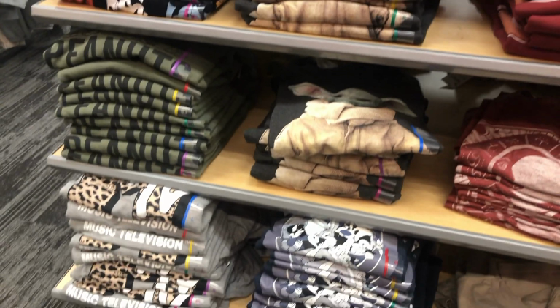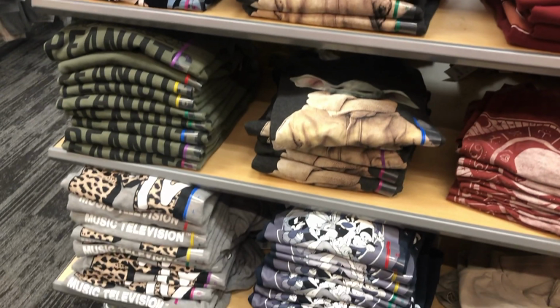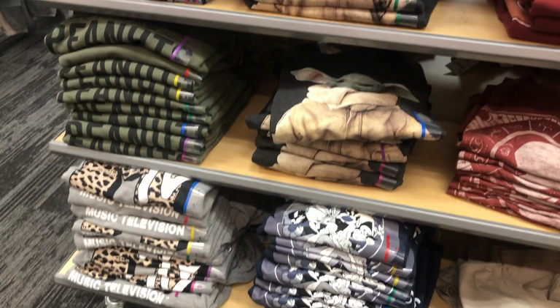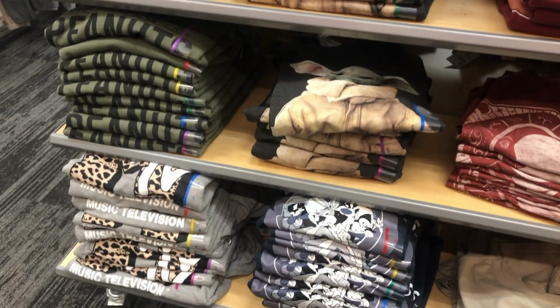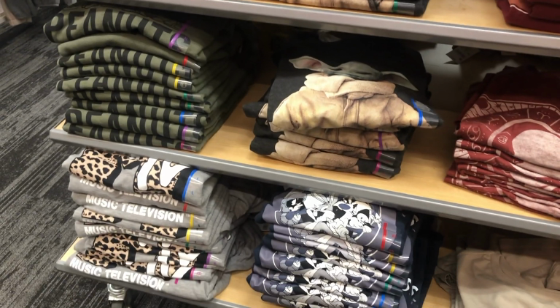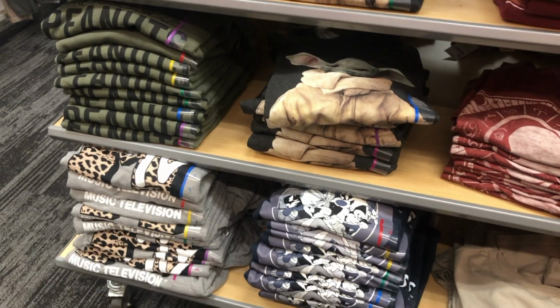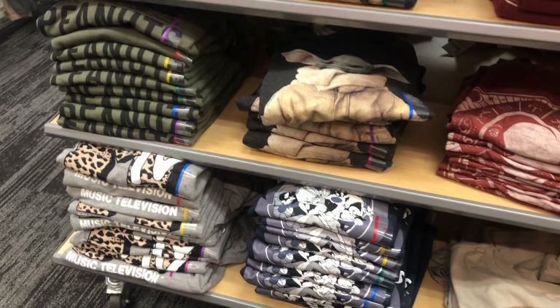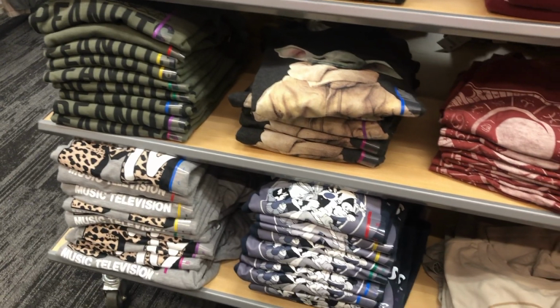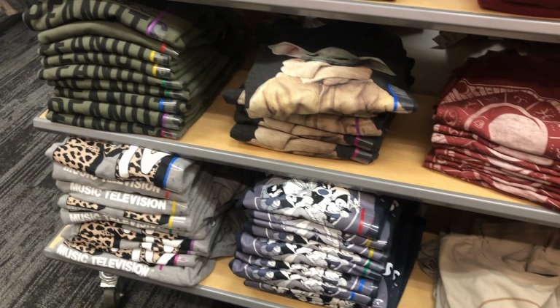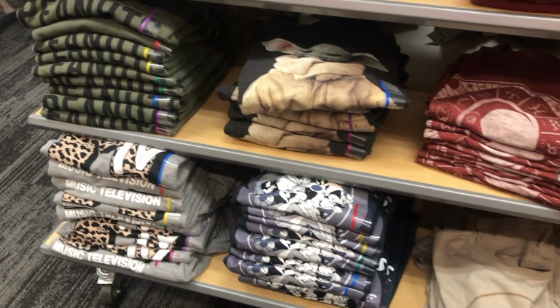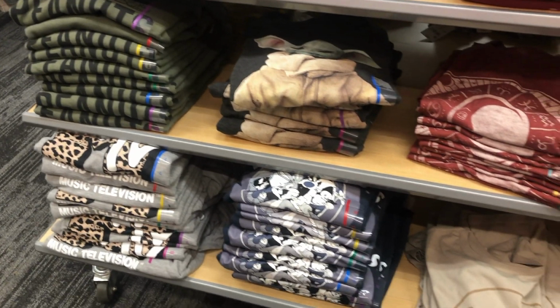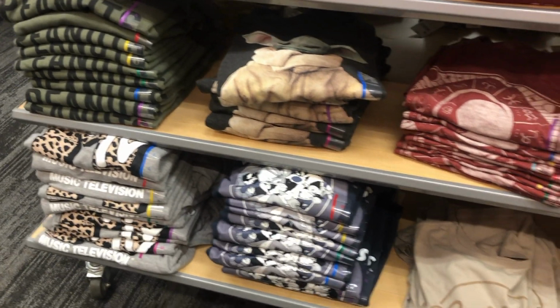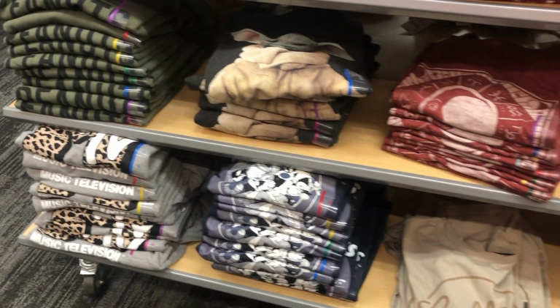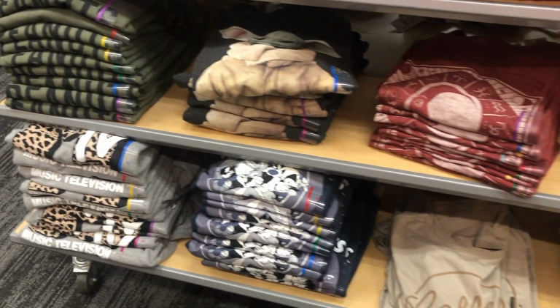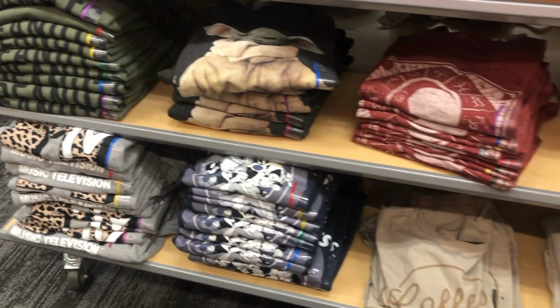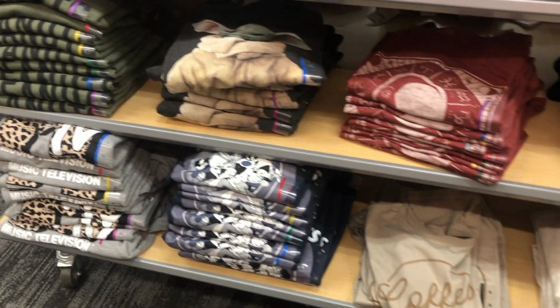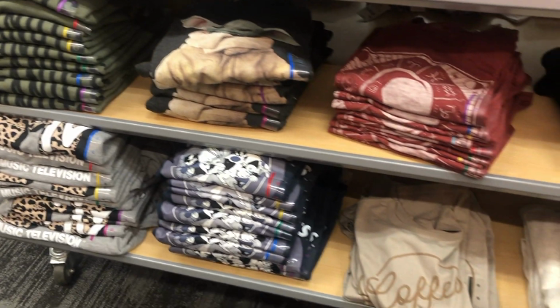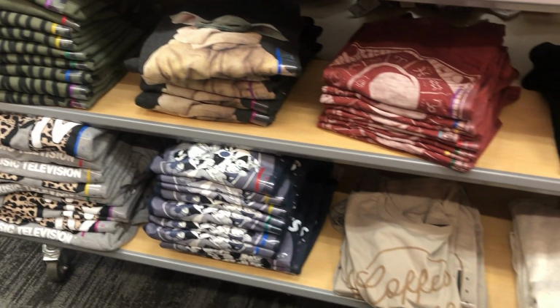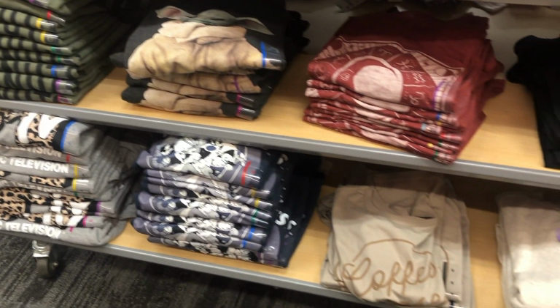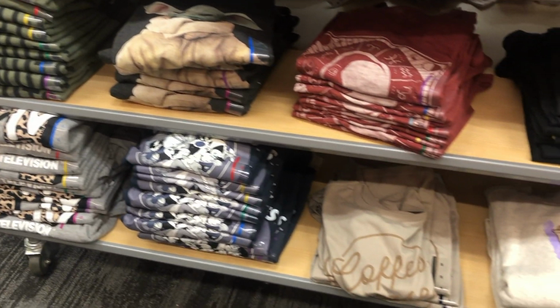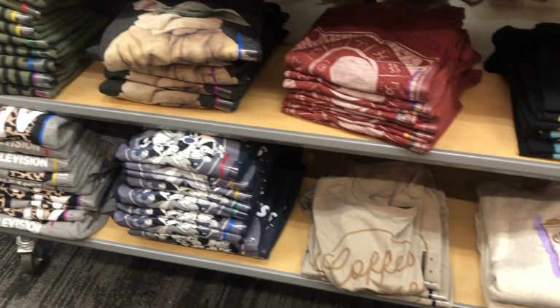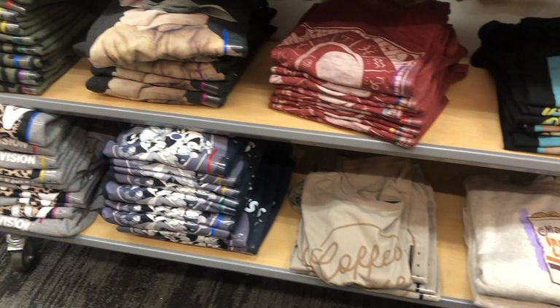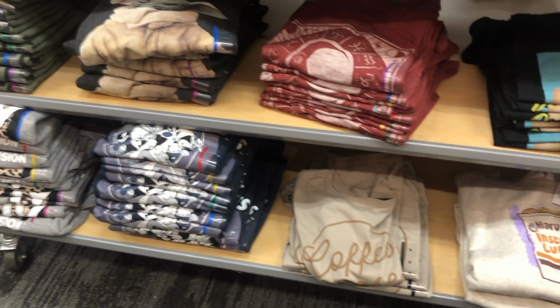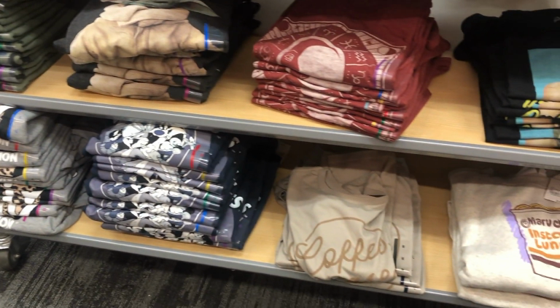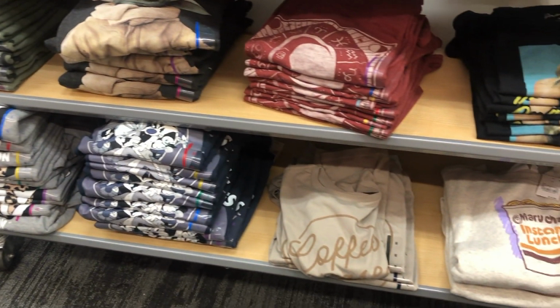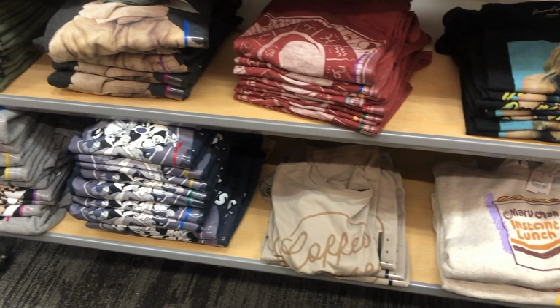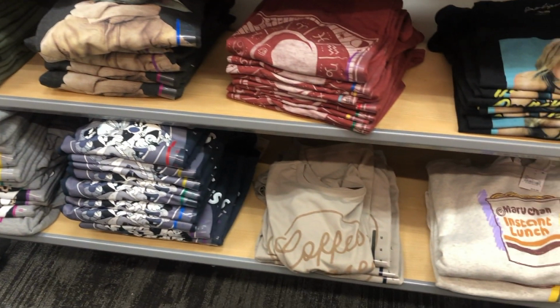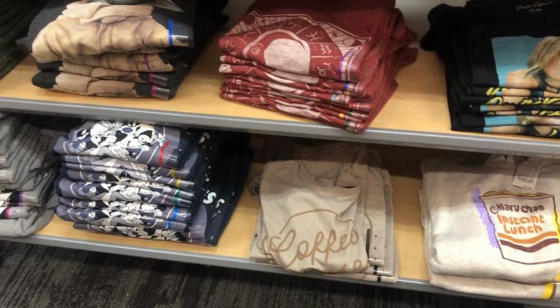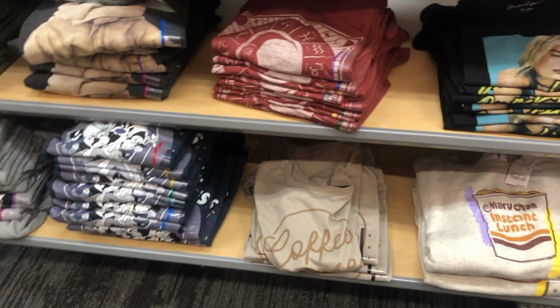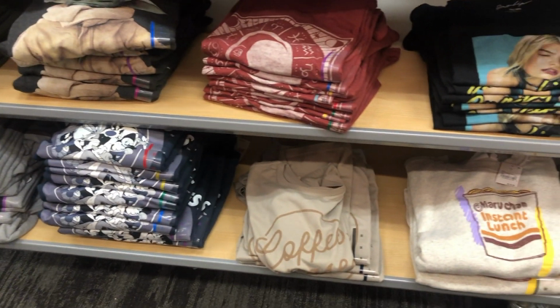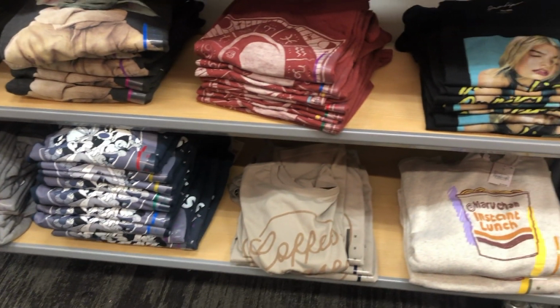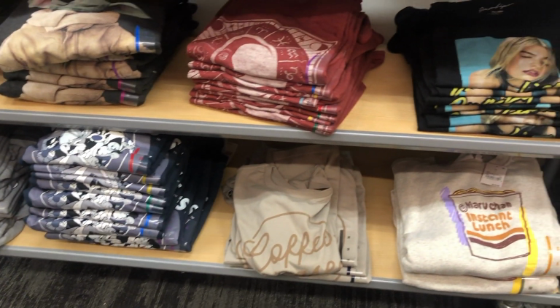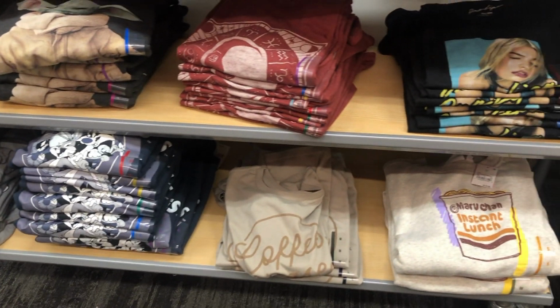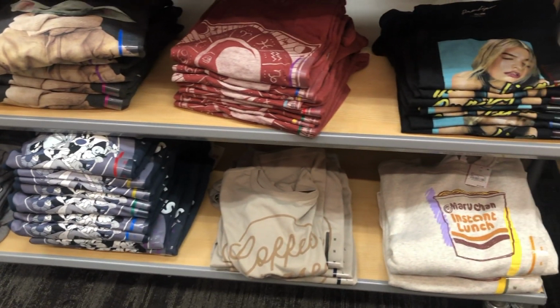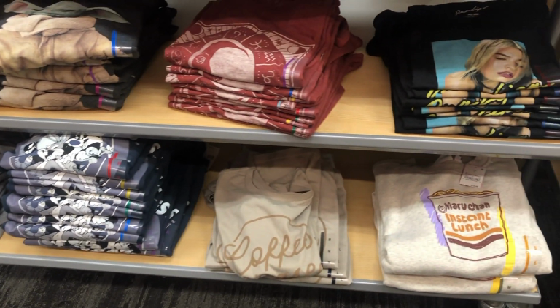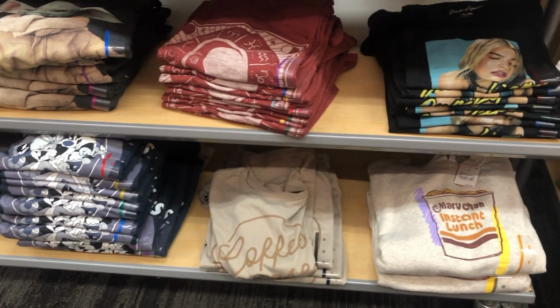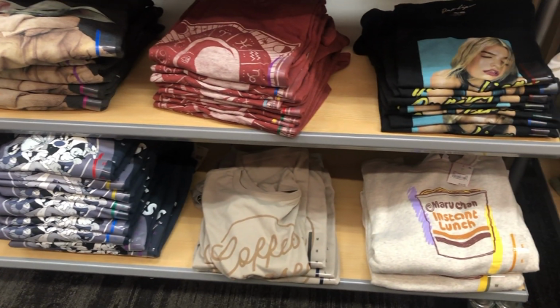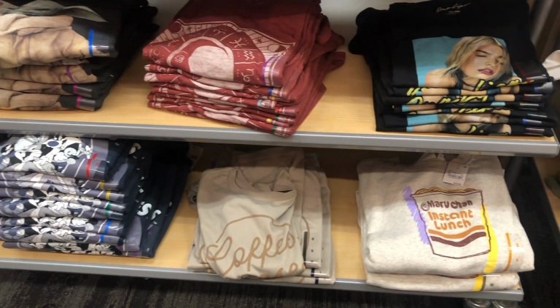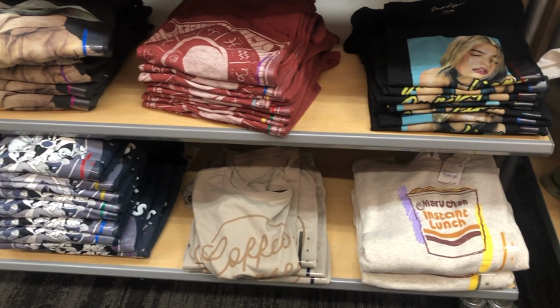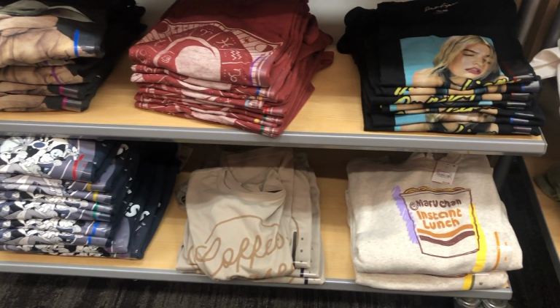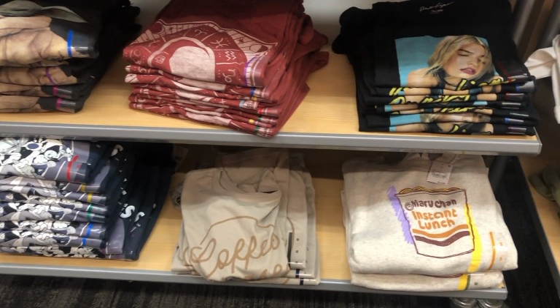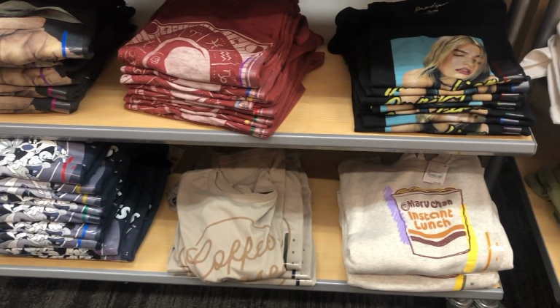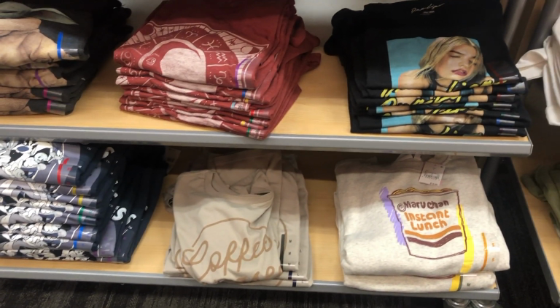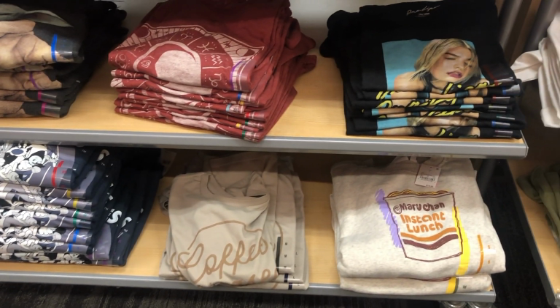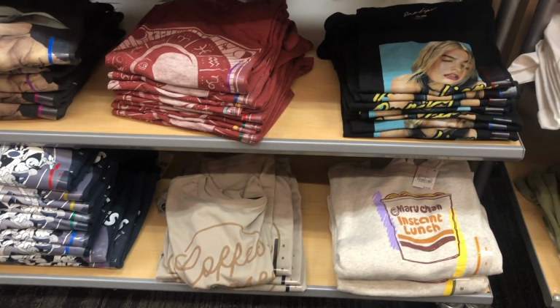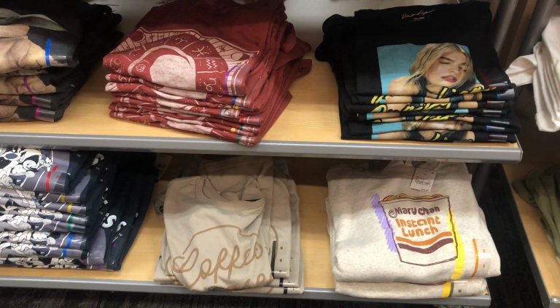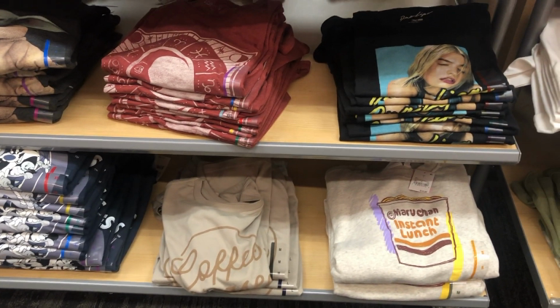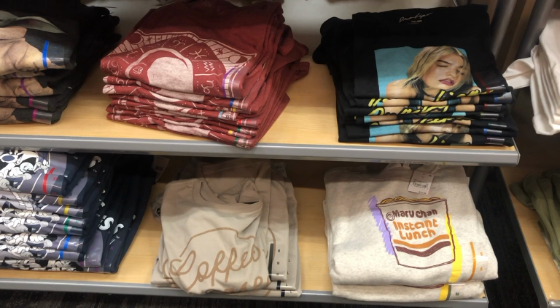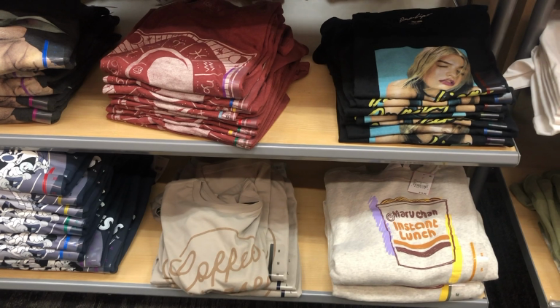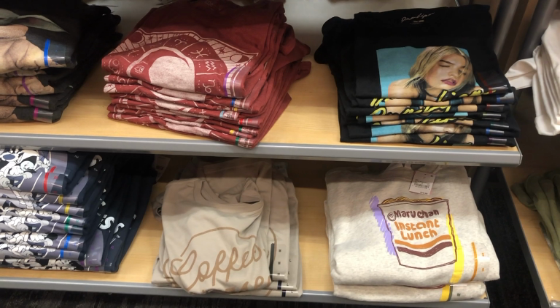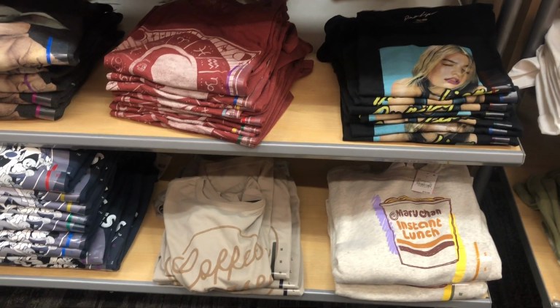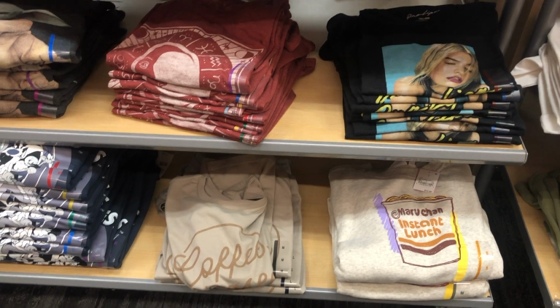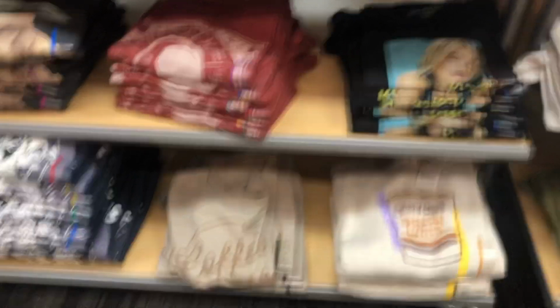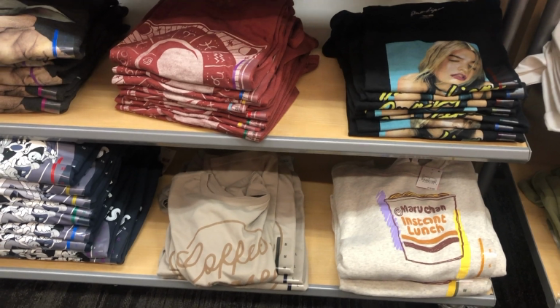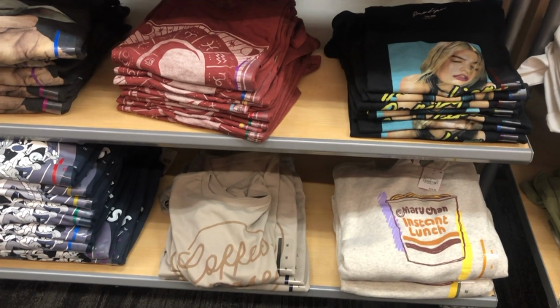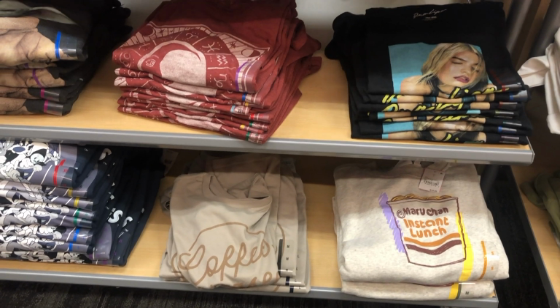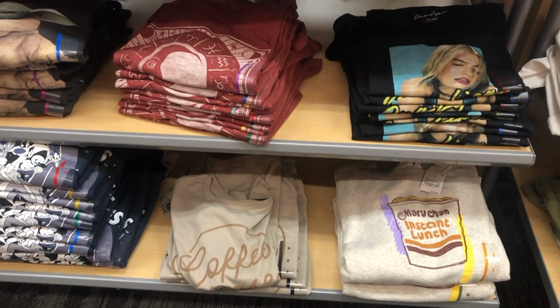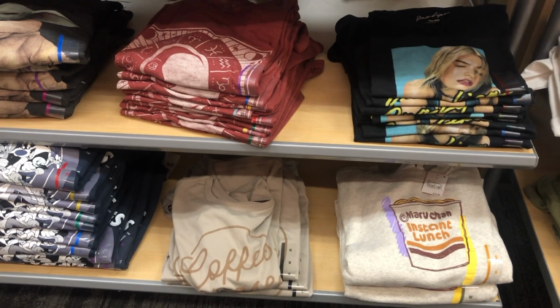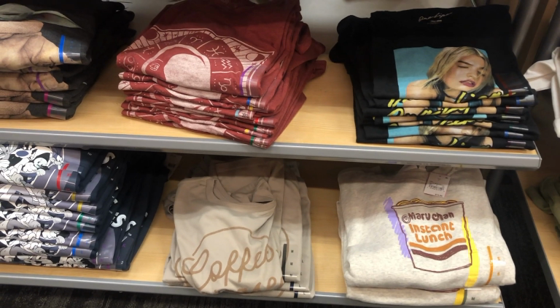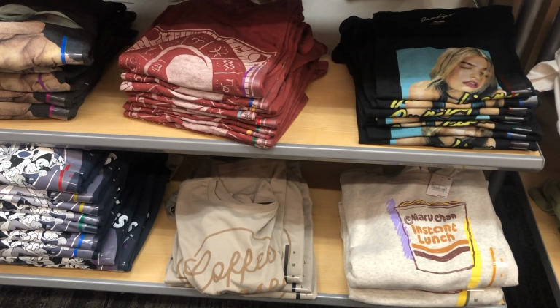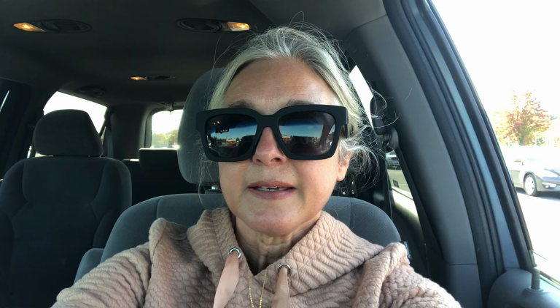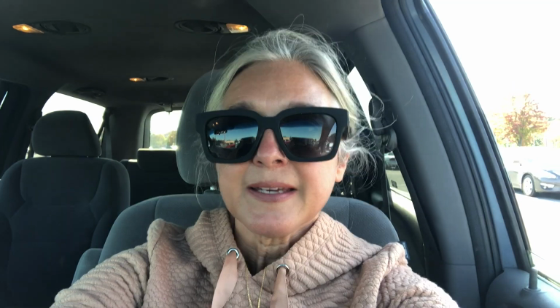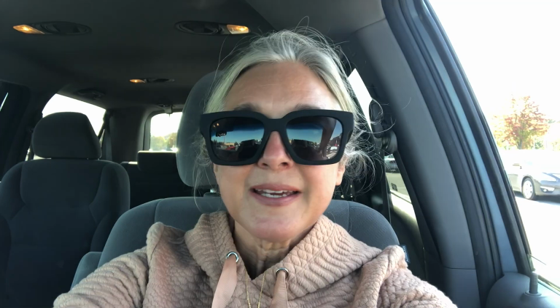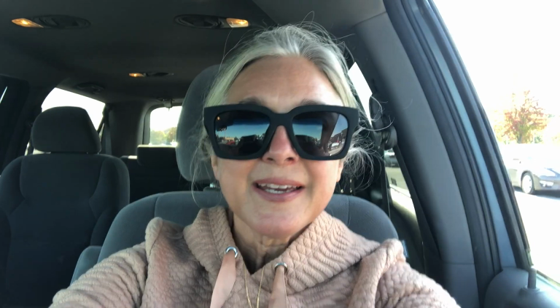Yoda, Peanuts, MTV, Coffee — and then look at the ramen noodles one. Oh, so cute.